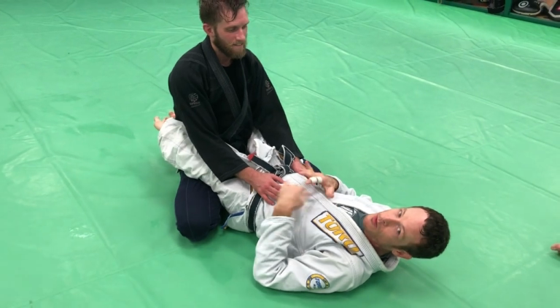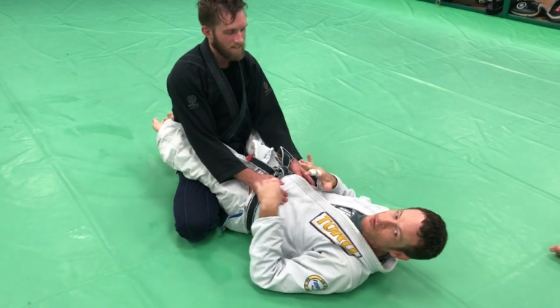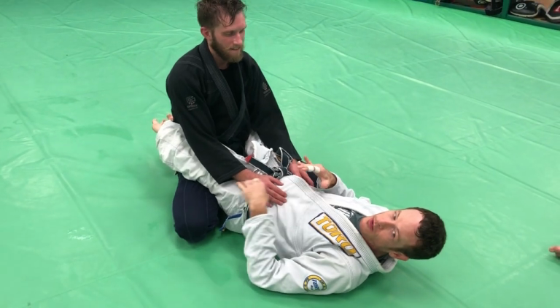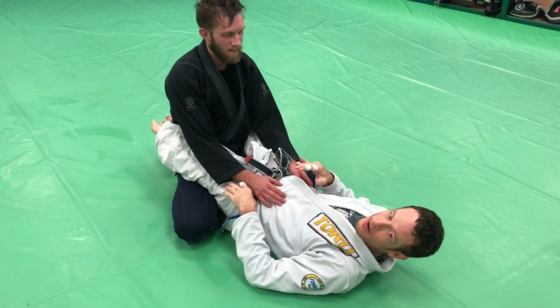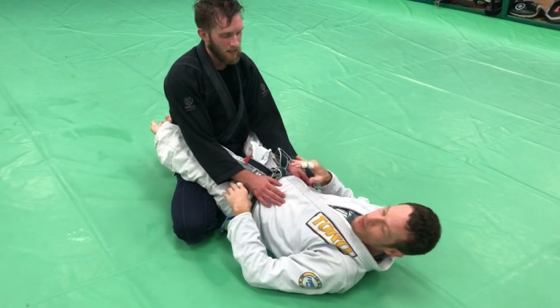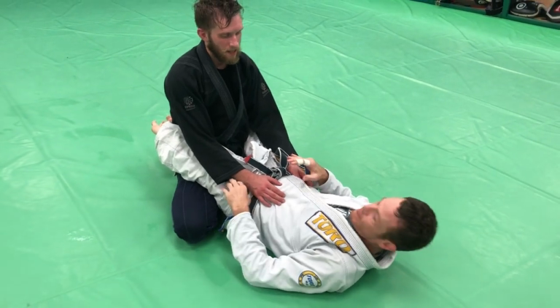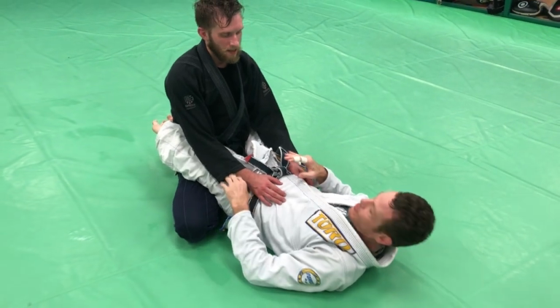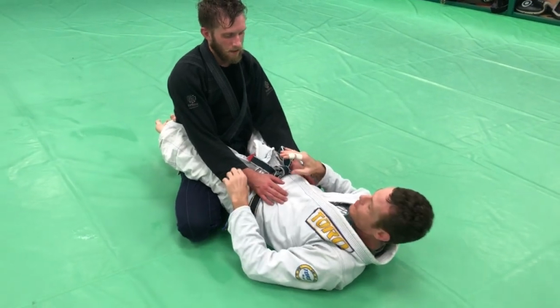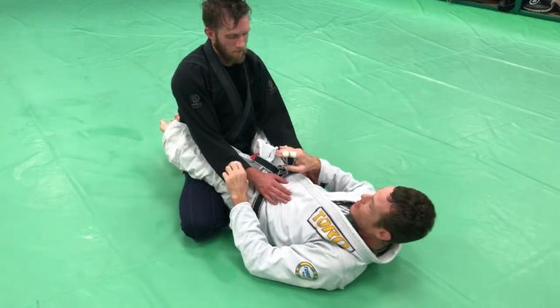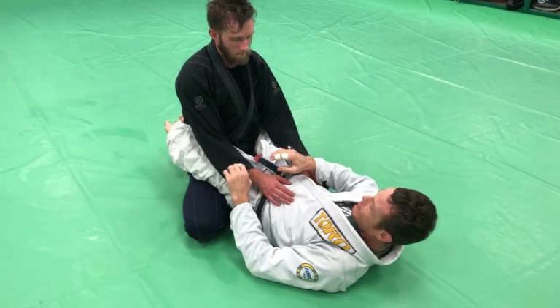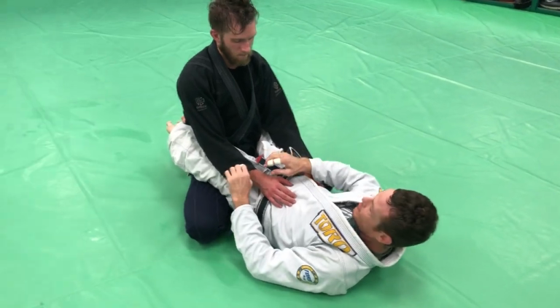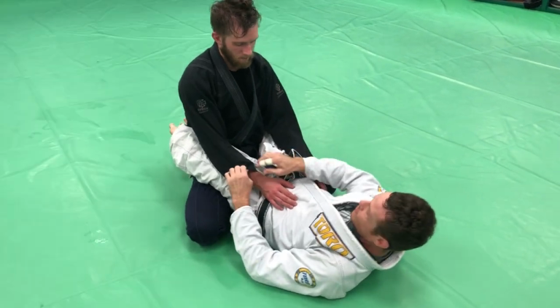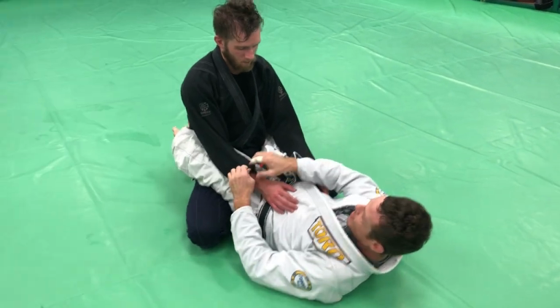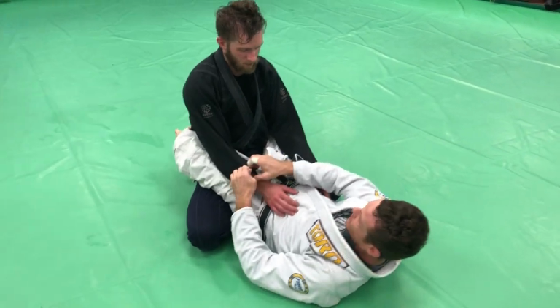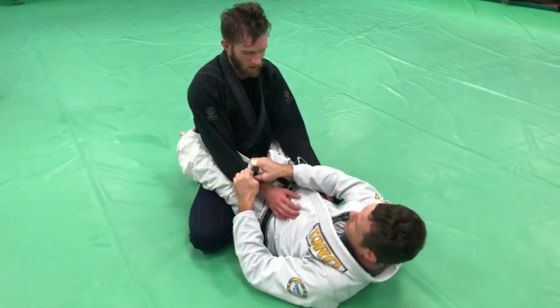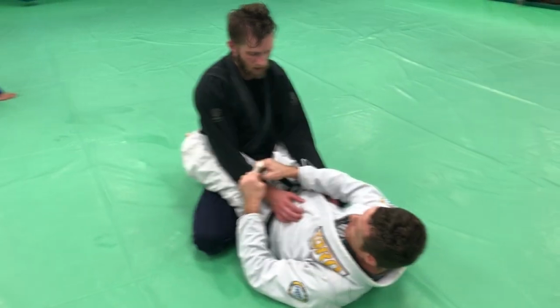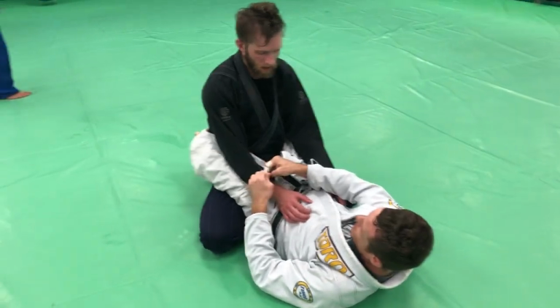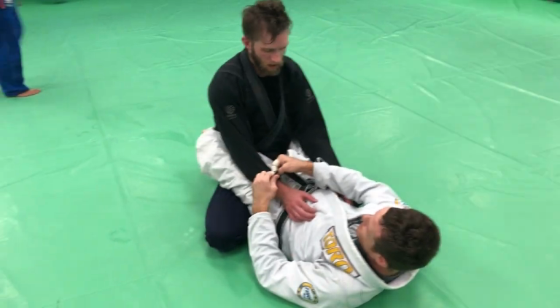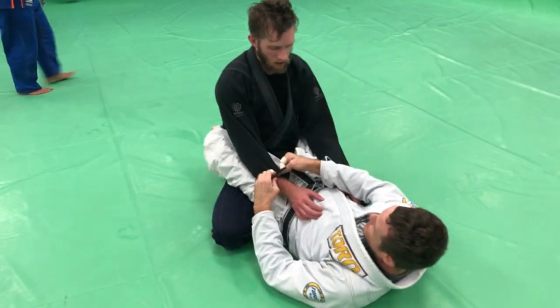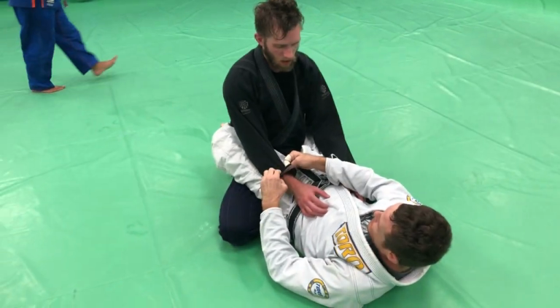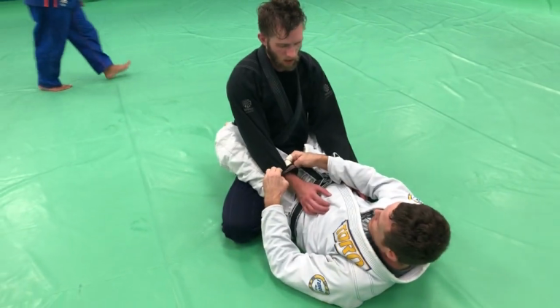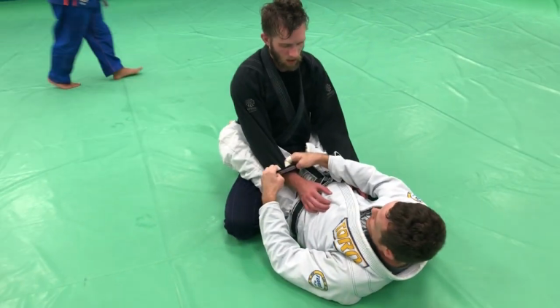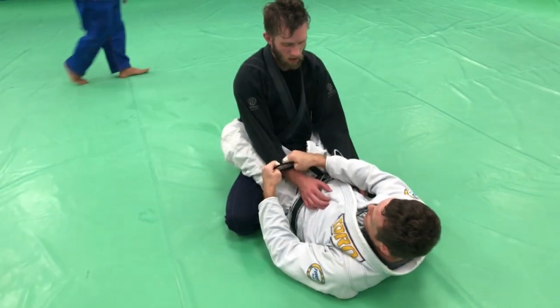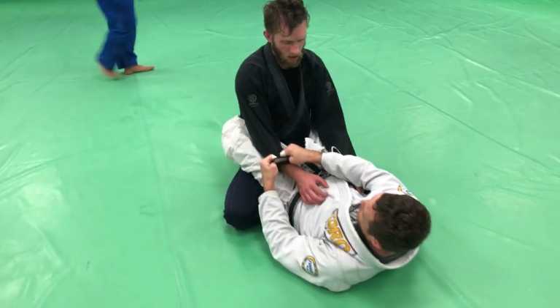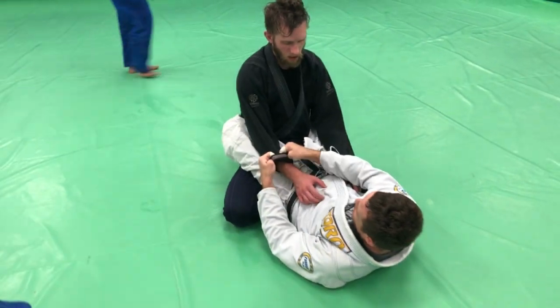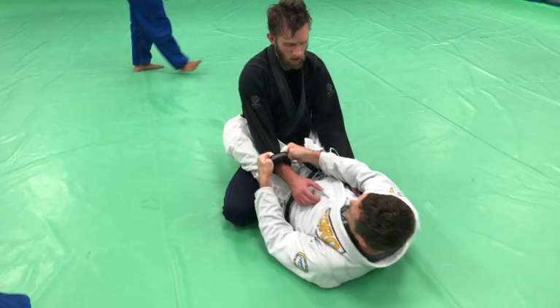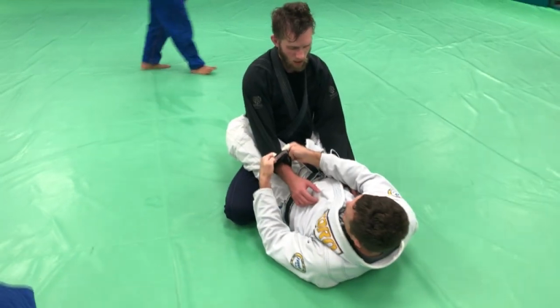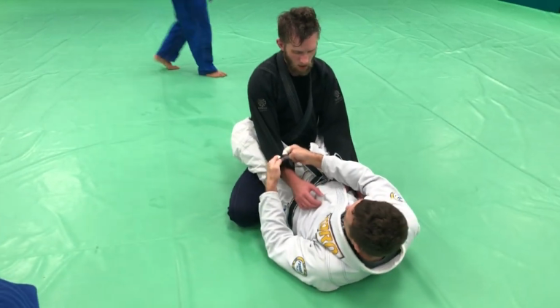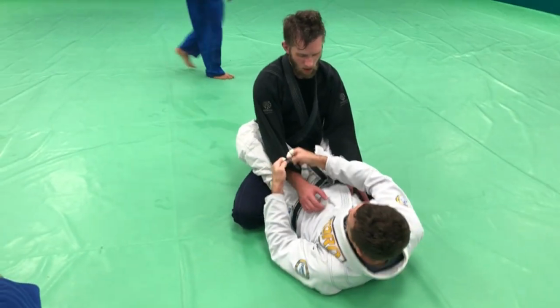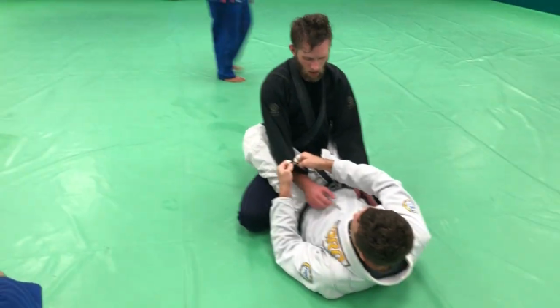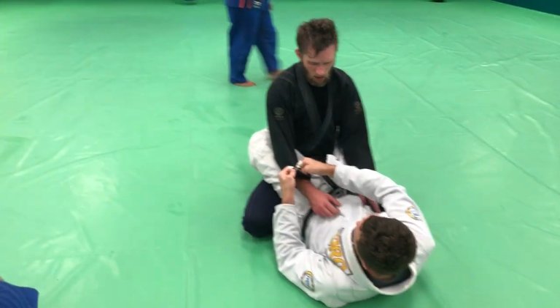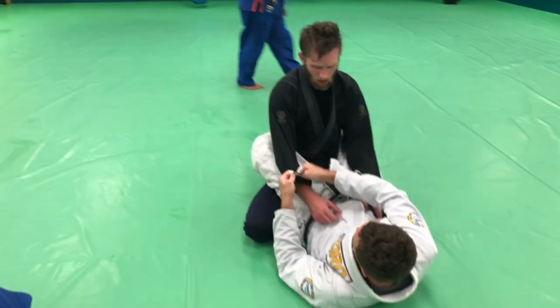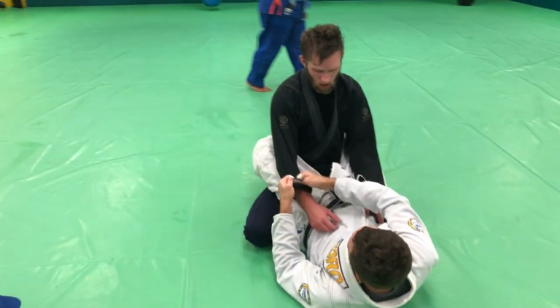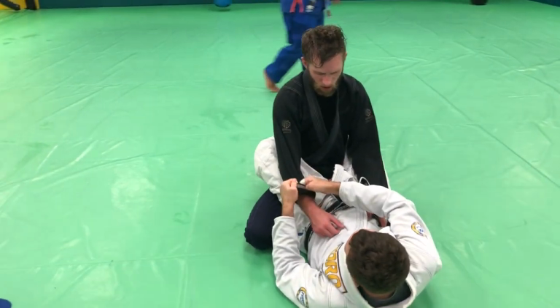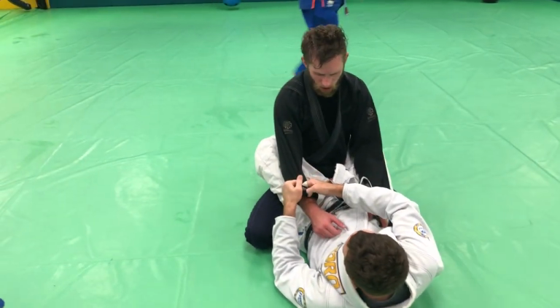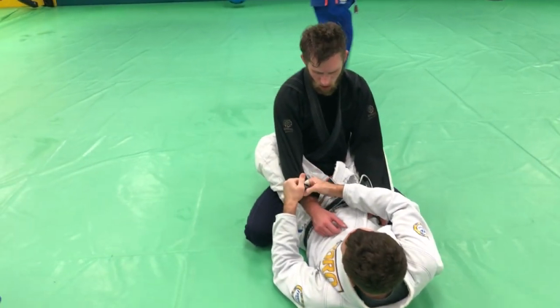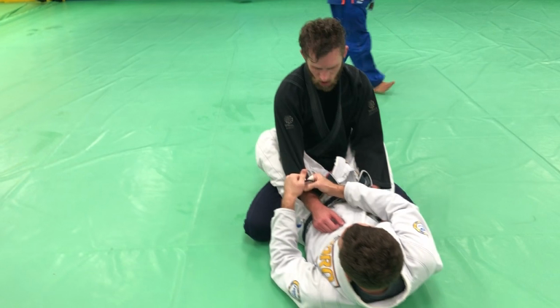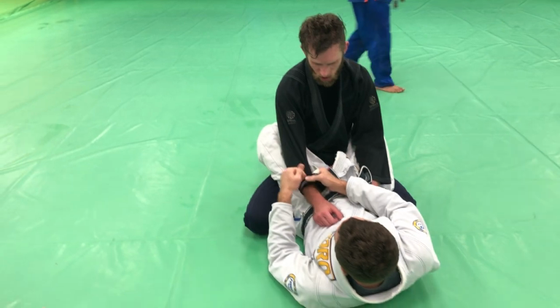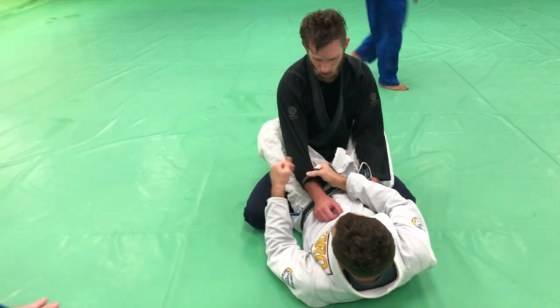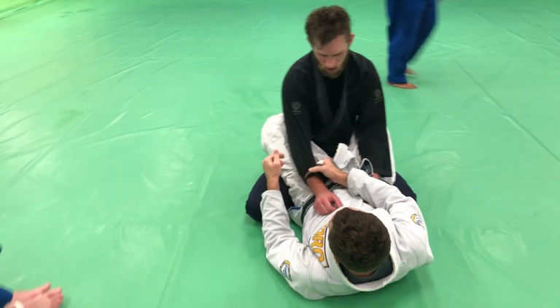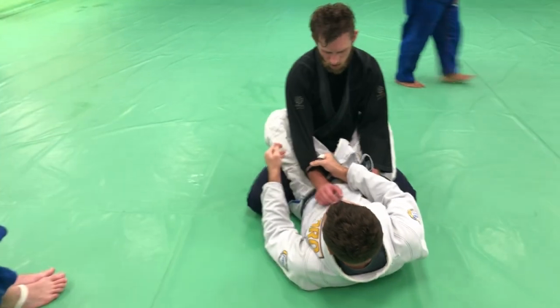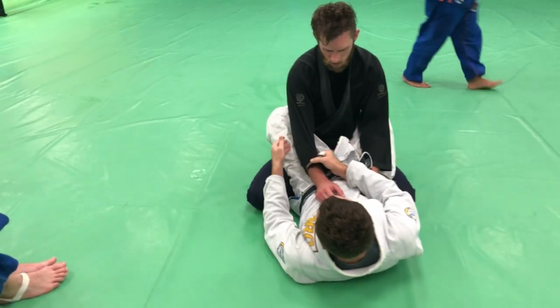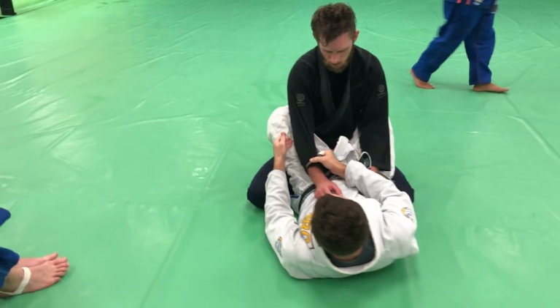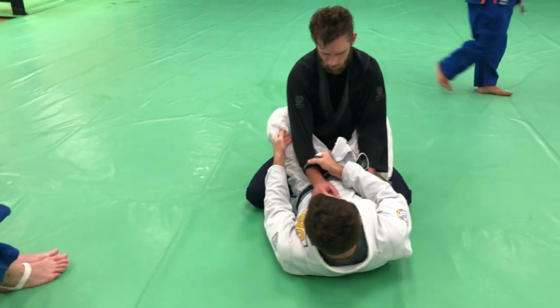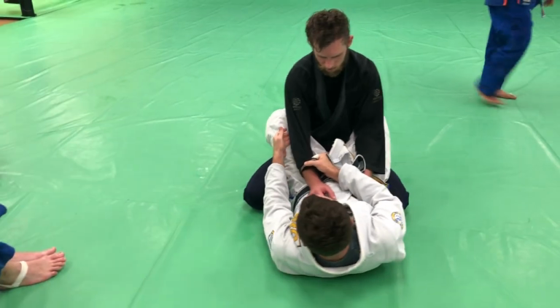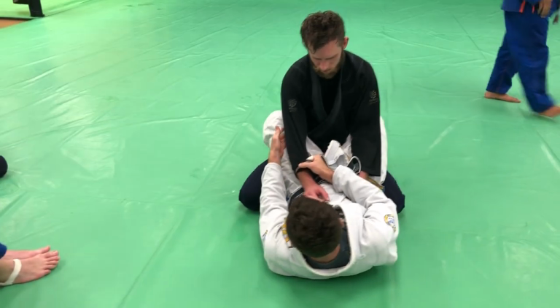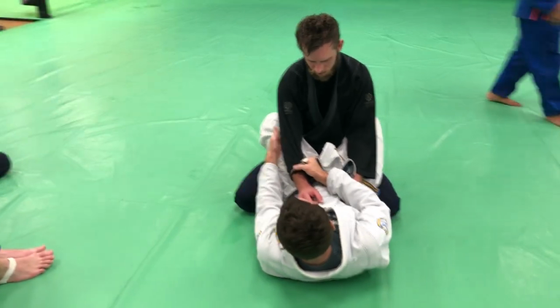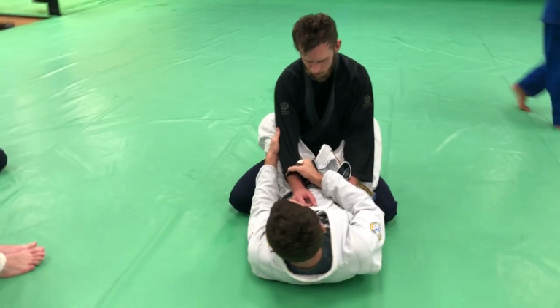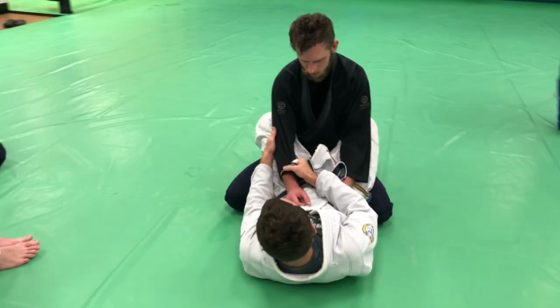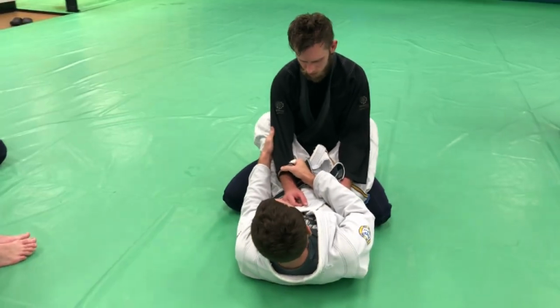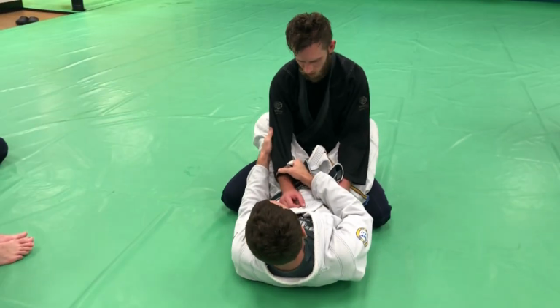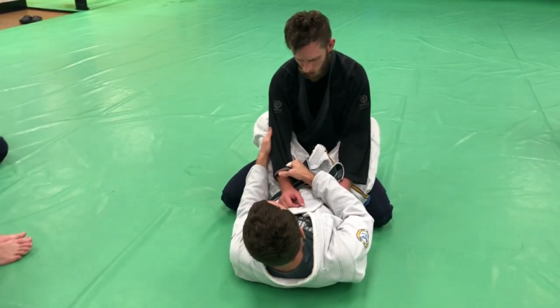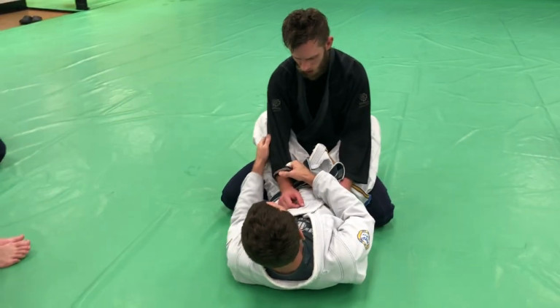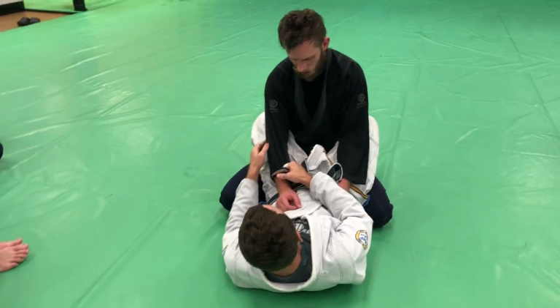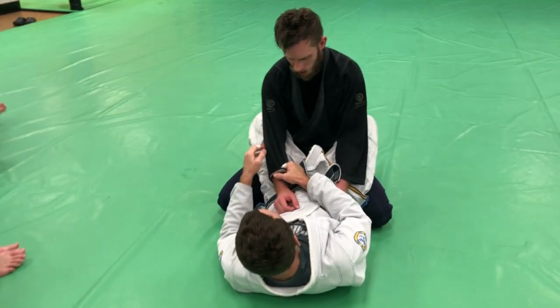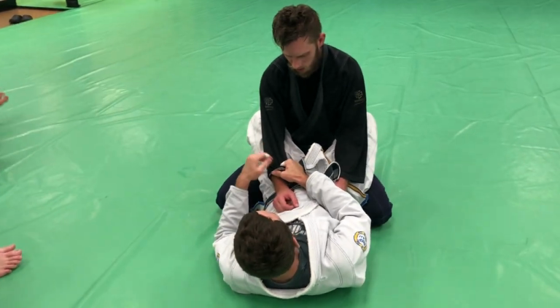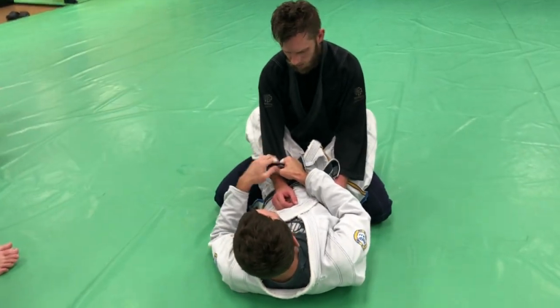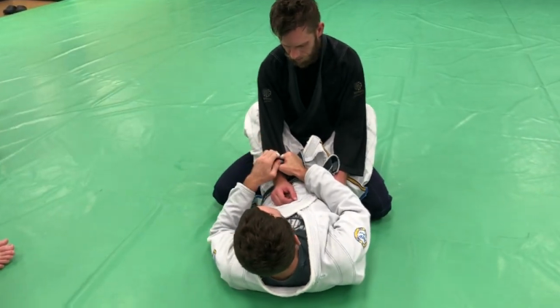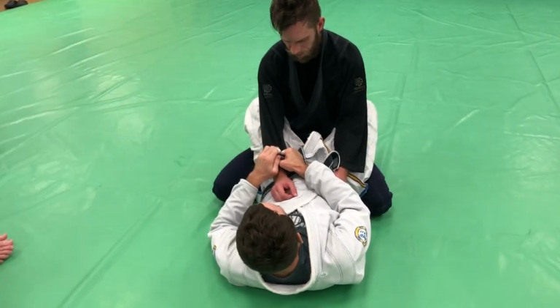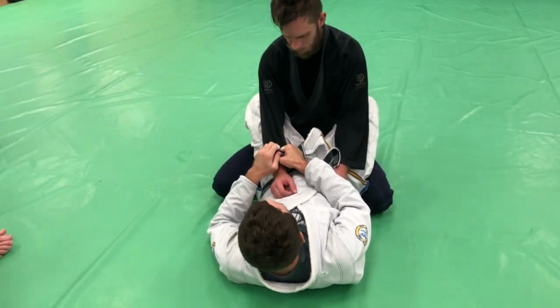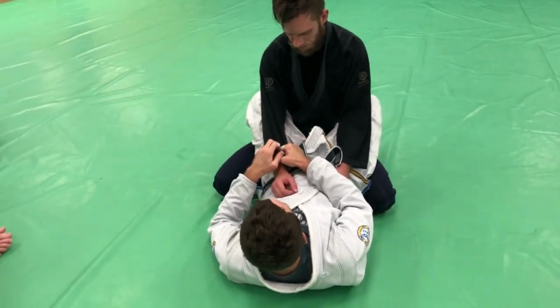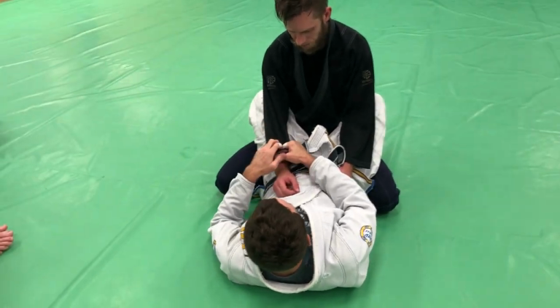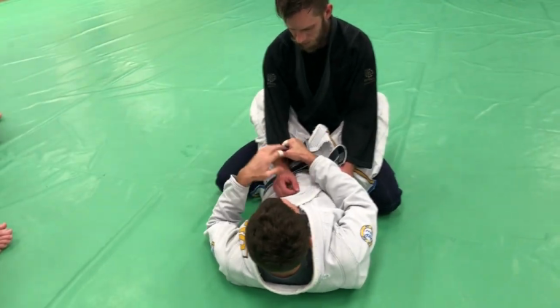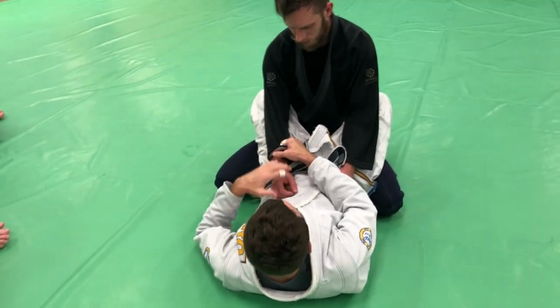We'll set it up off this nice cross grip, over hook setup. I like this one a lot. Some of you guys will probably do this too, but I'm here with Ben.